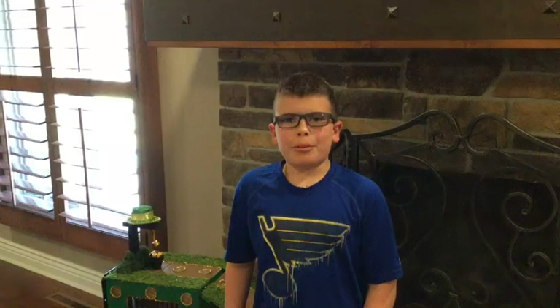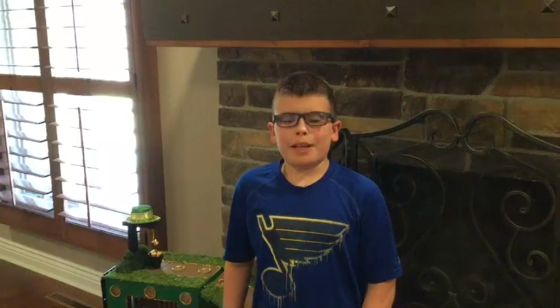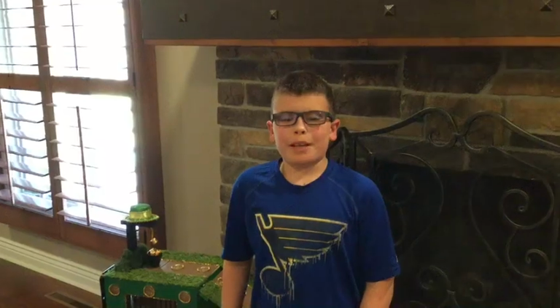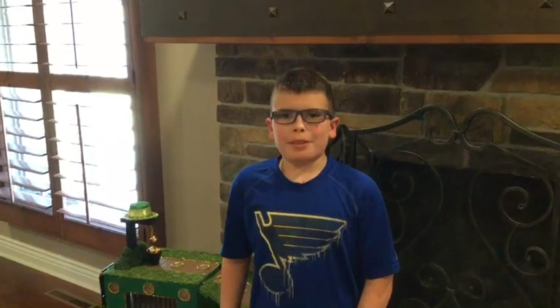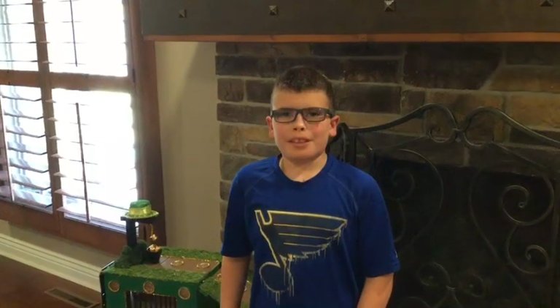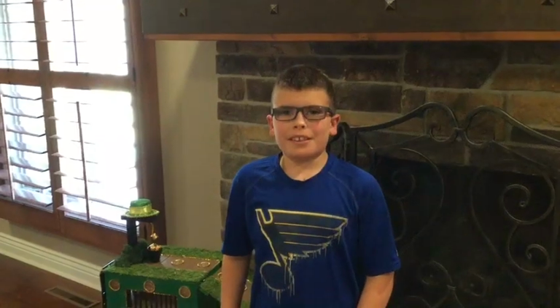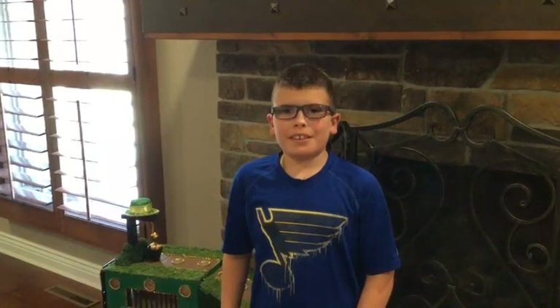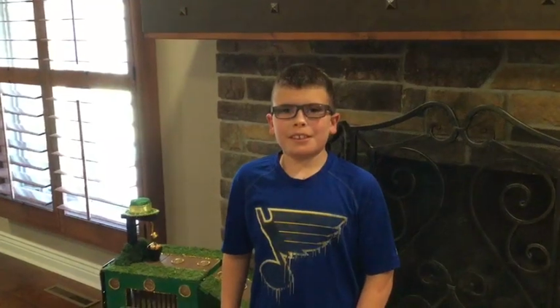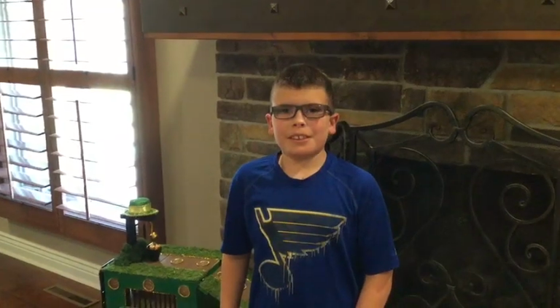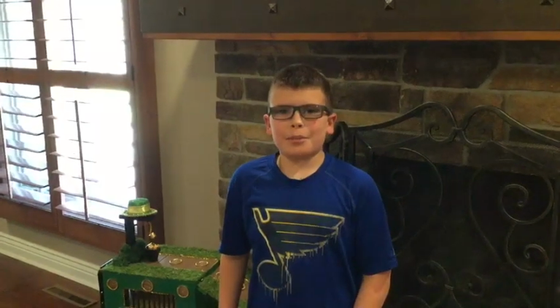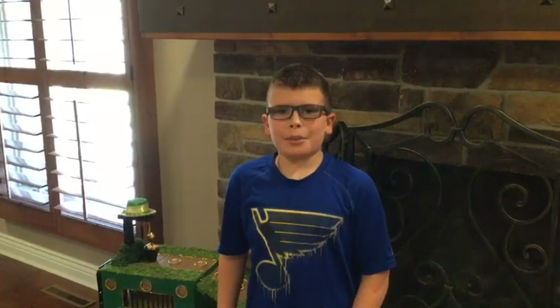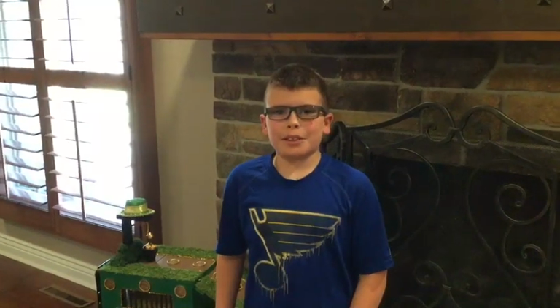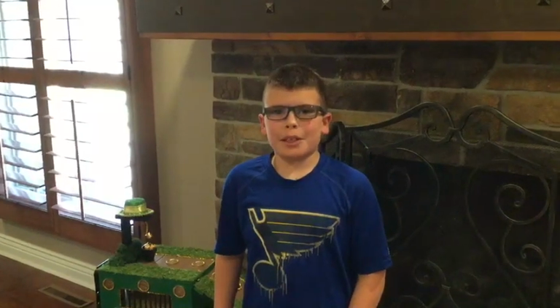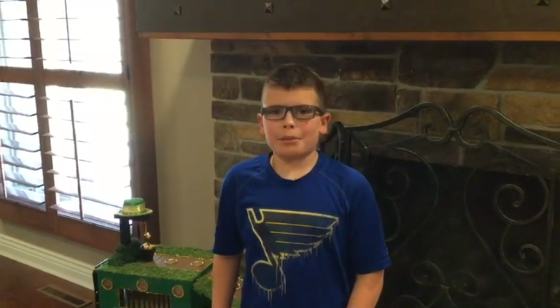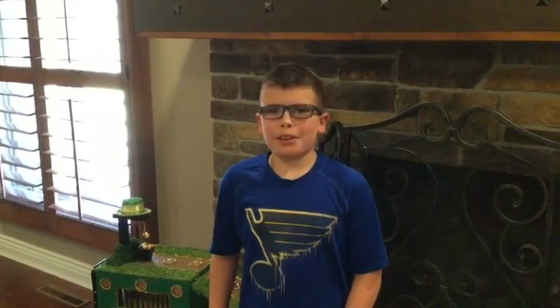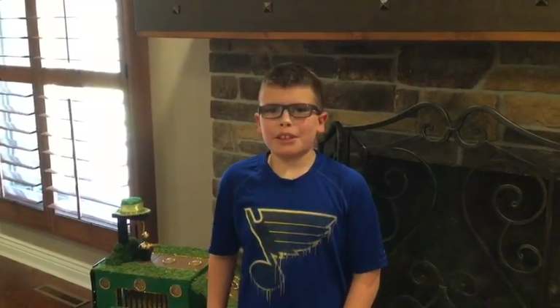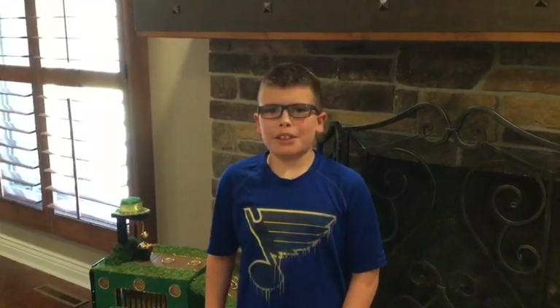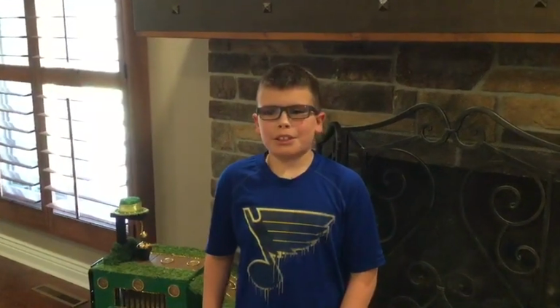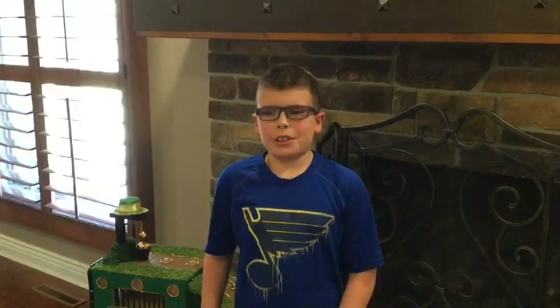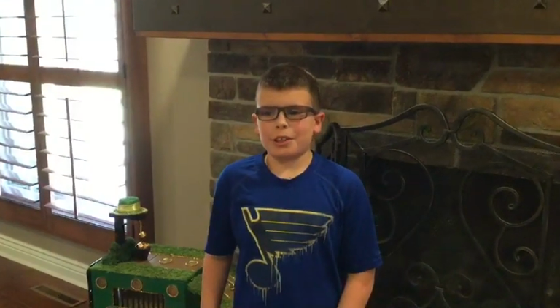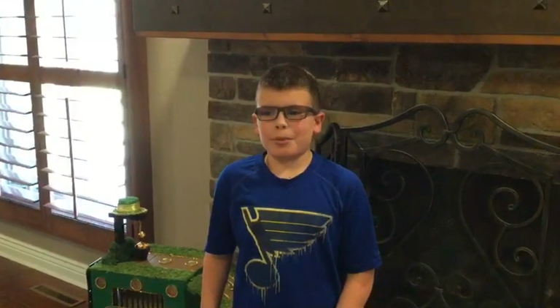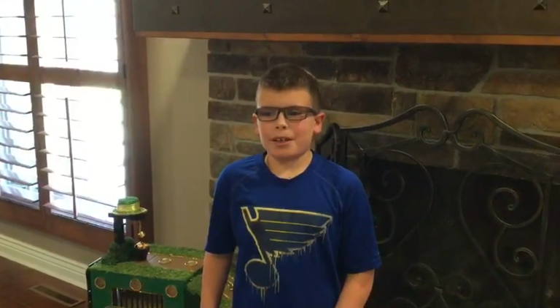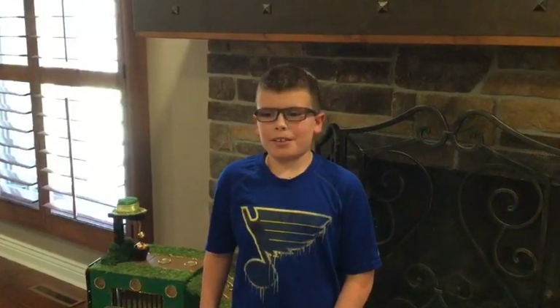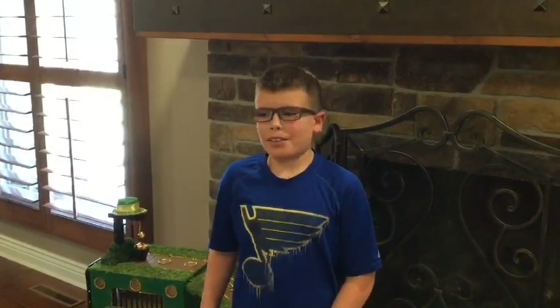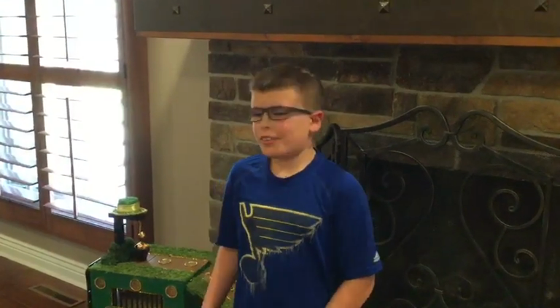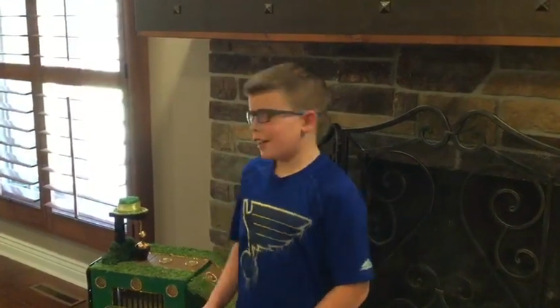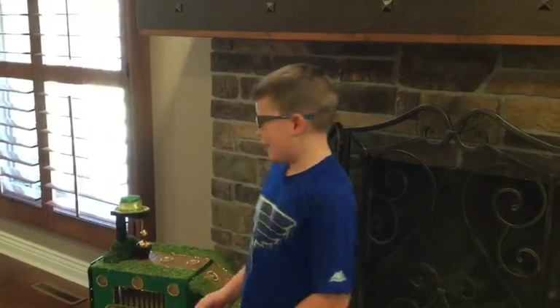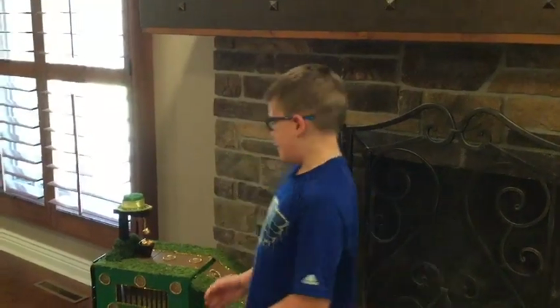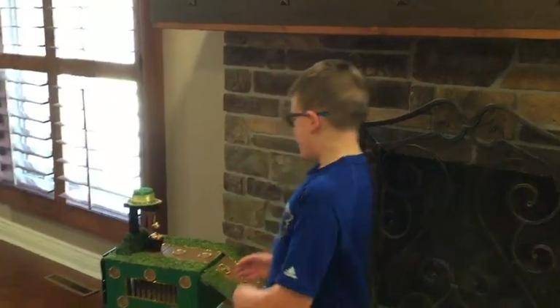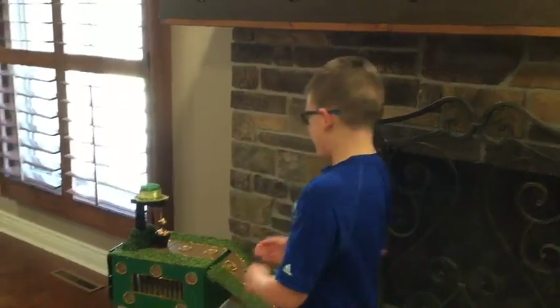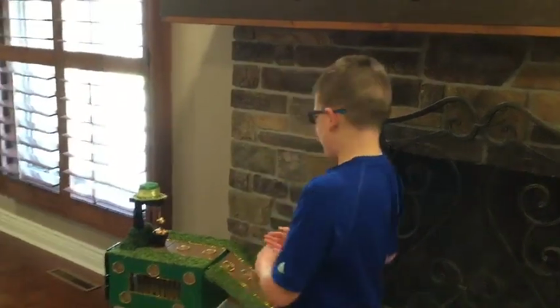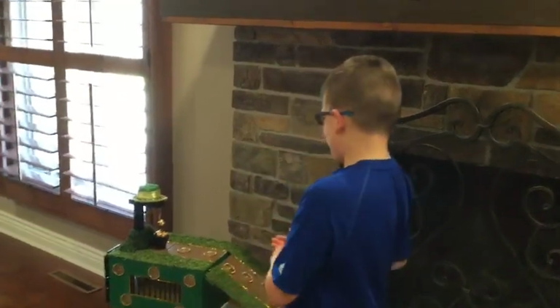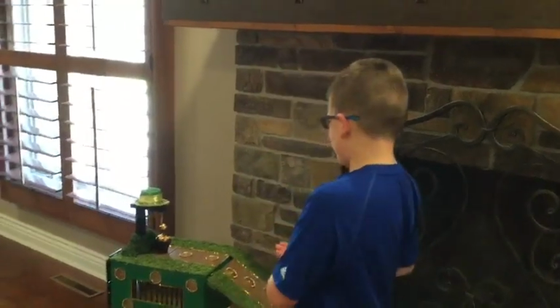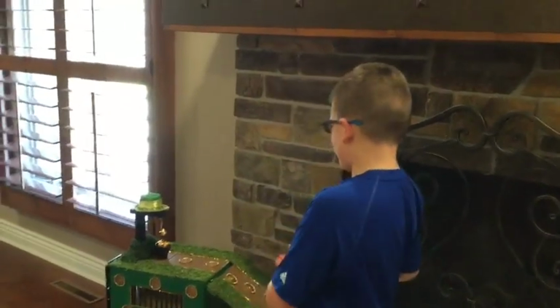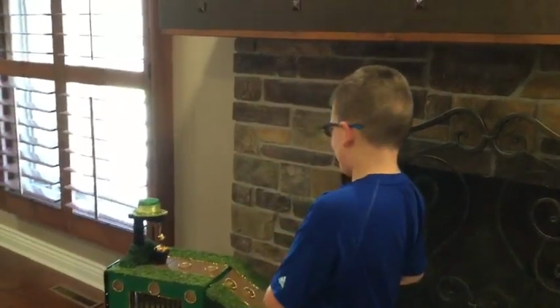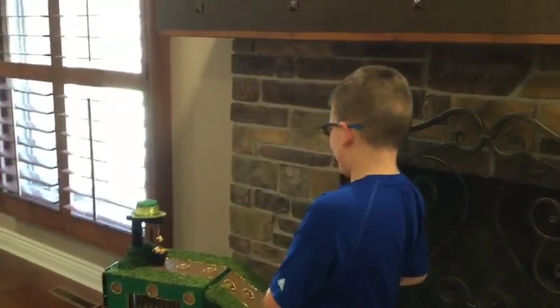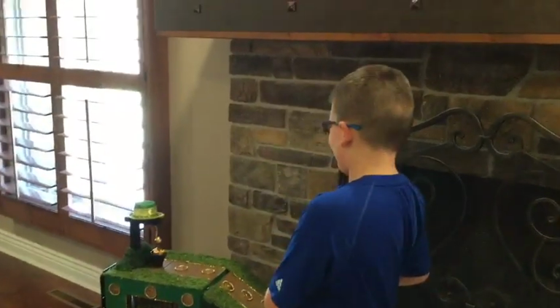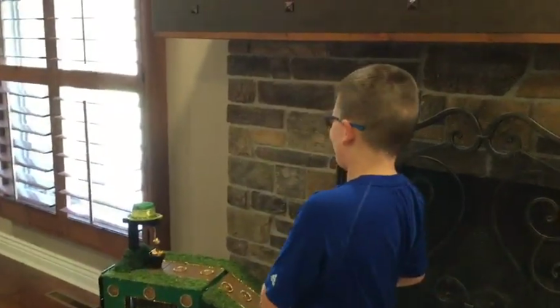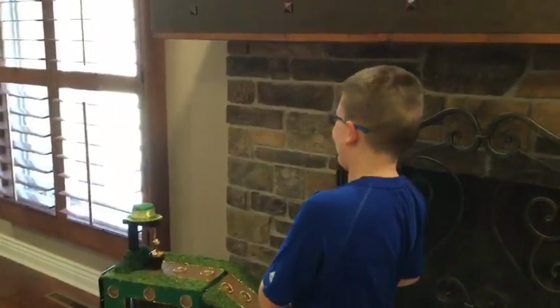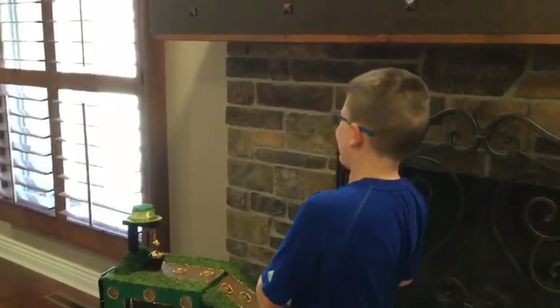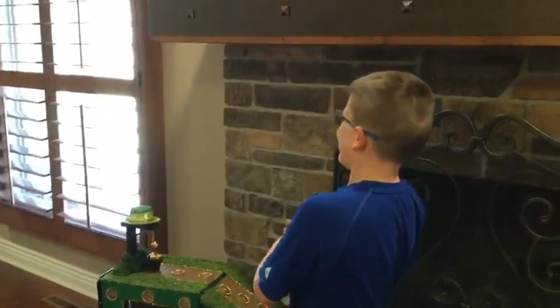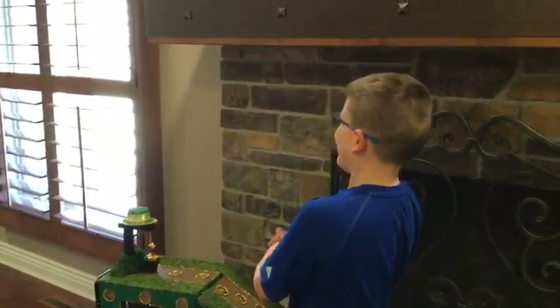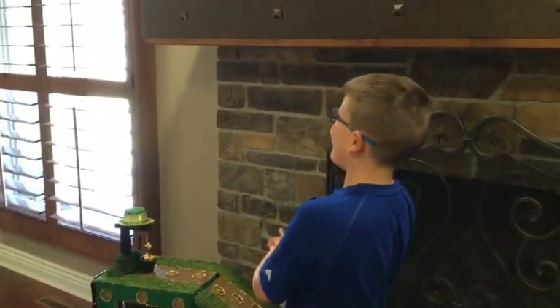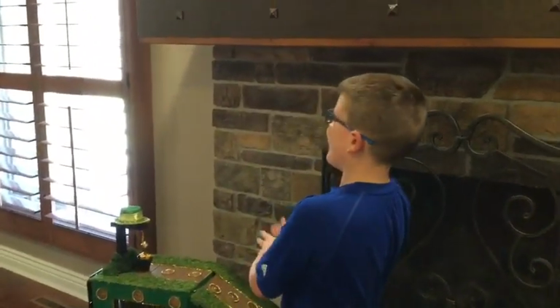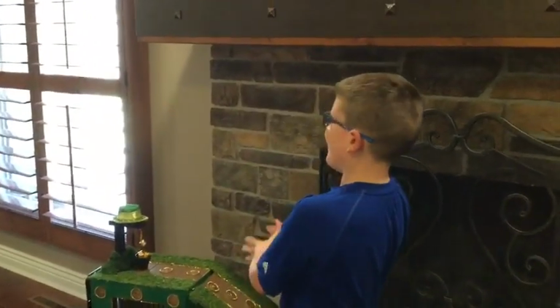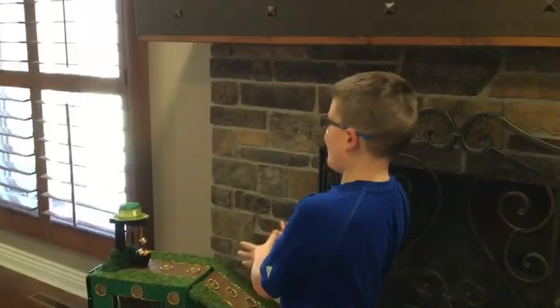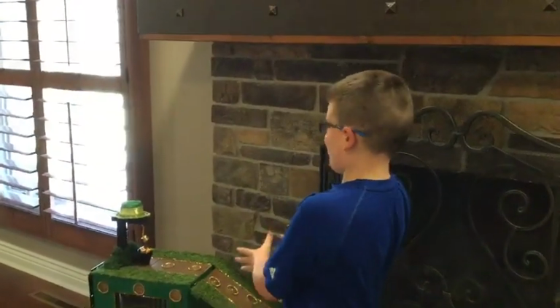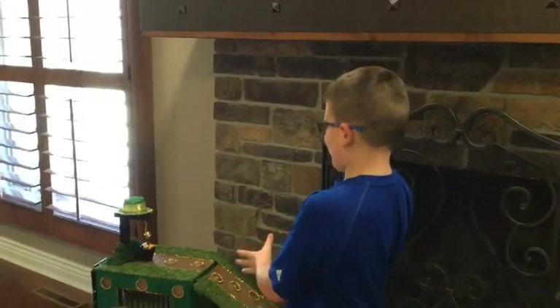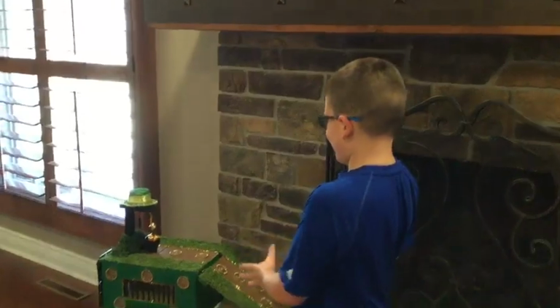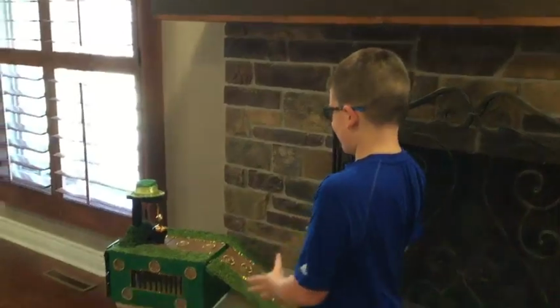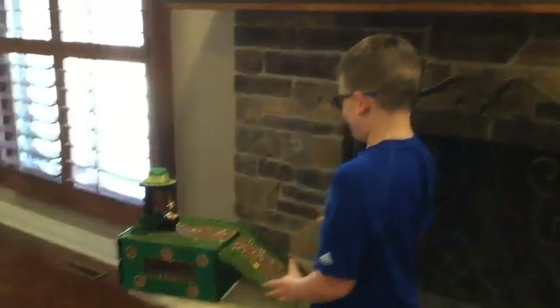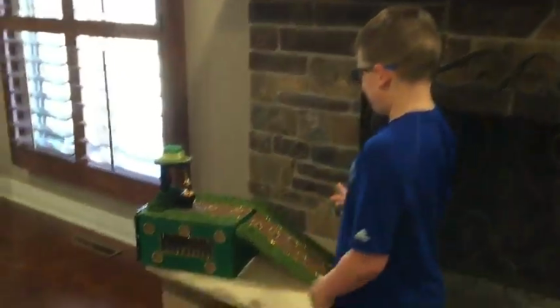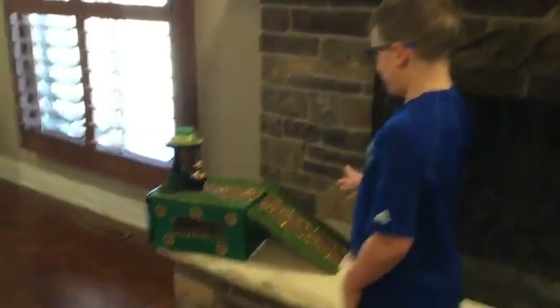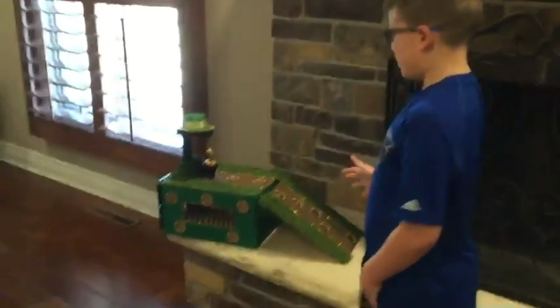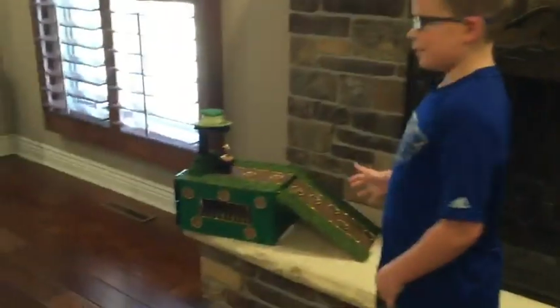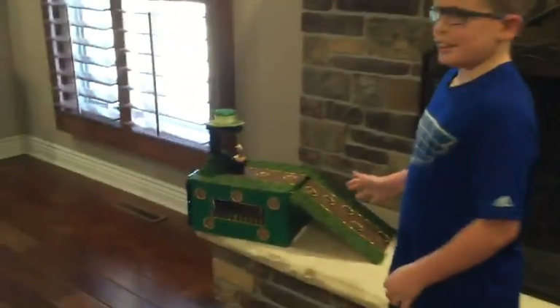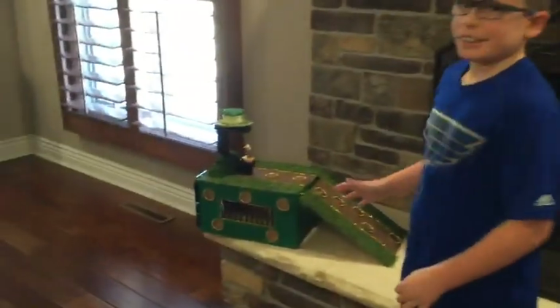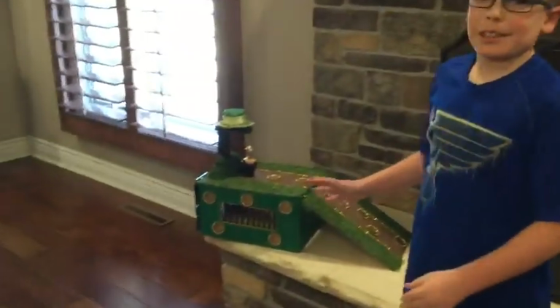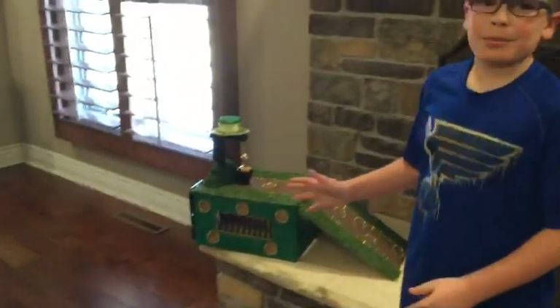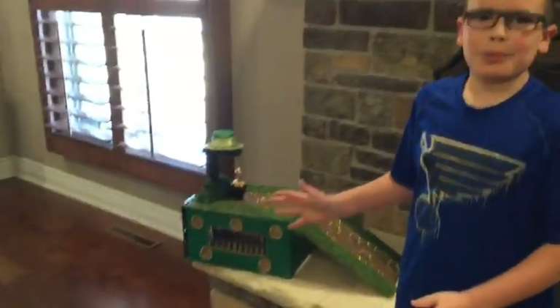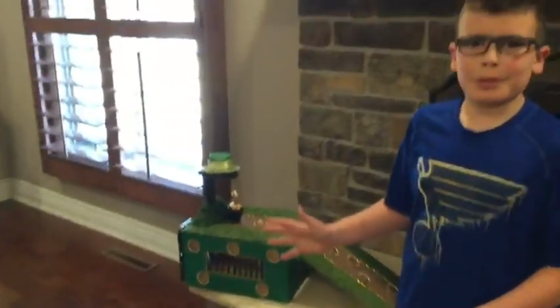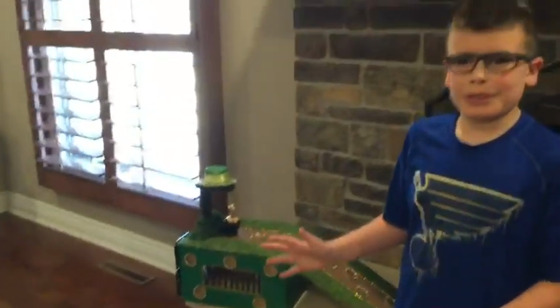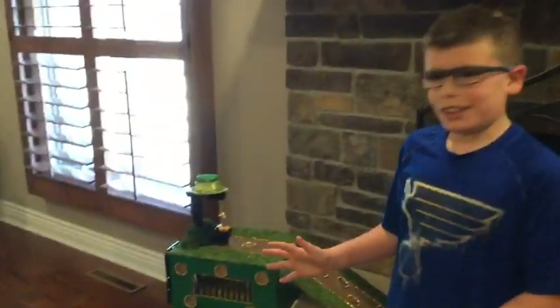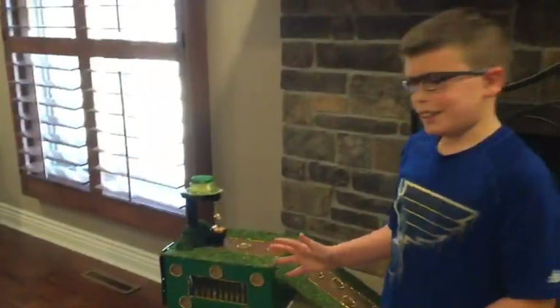My name is Ethan Summers and I wanted to show you my brother's 3rd grade leprechaun trap using simple machines.